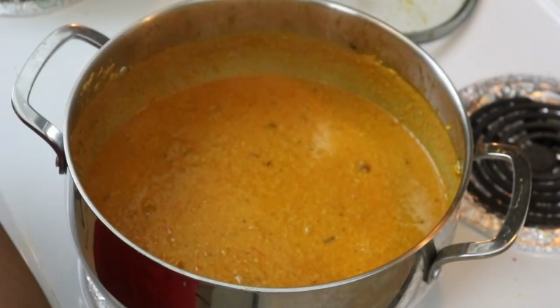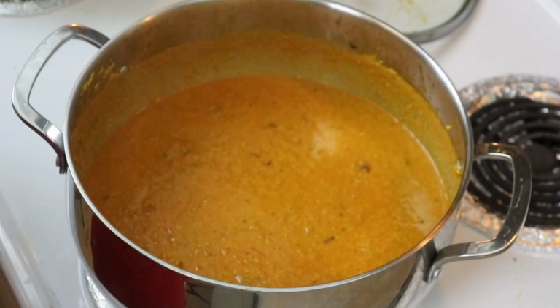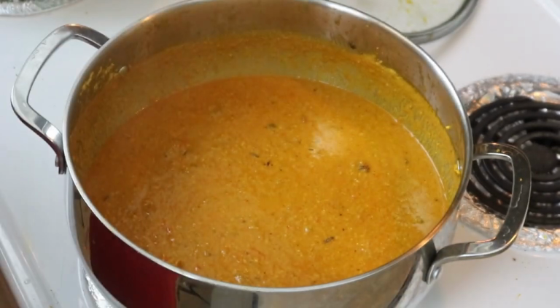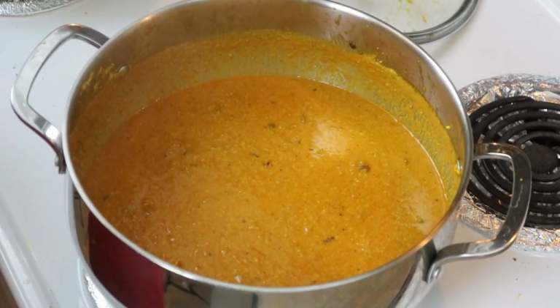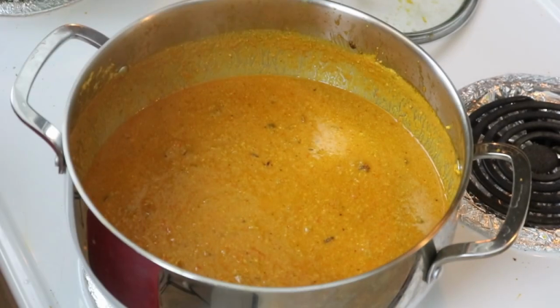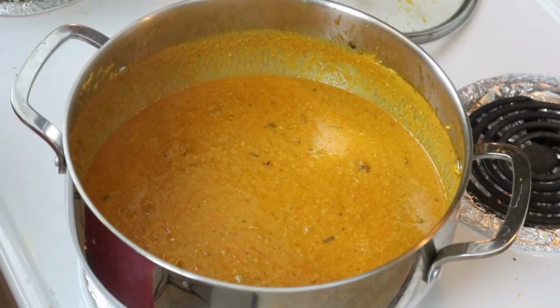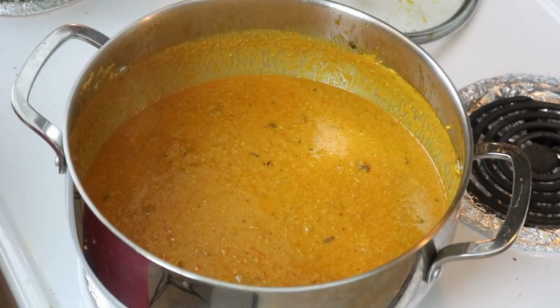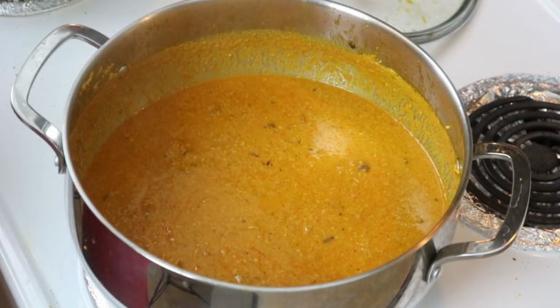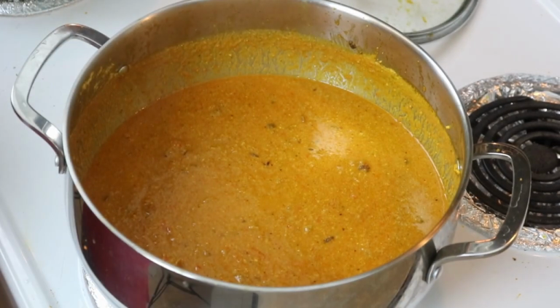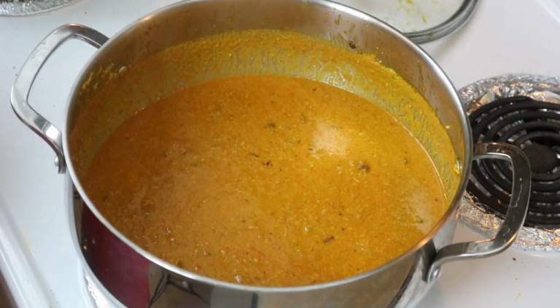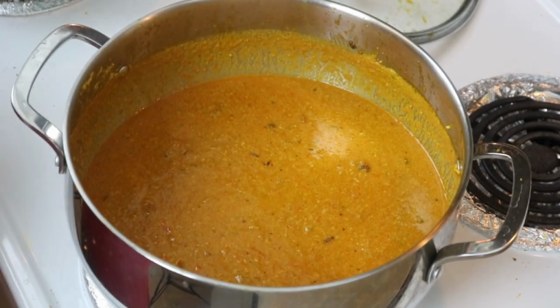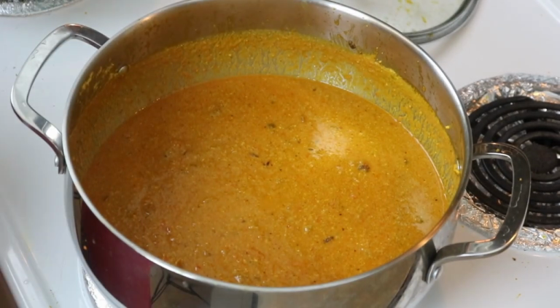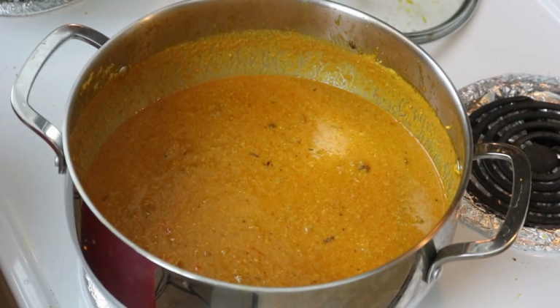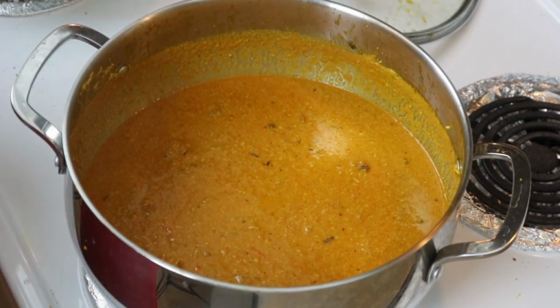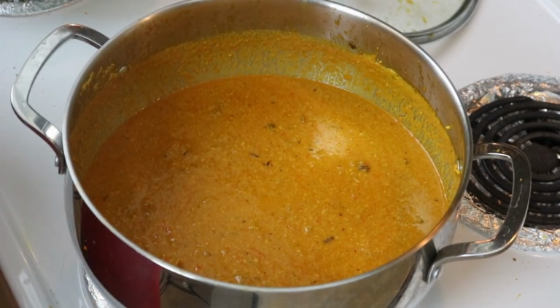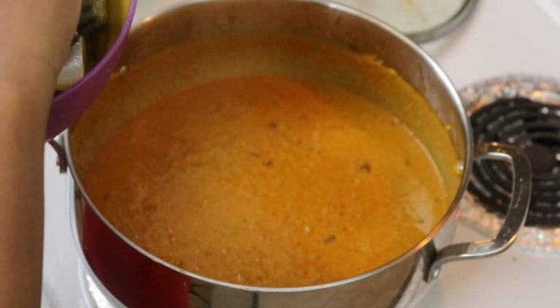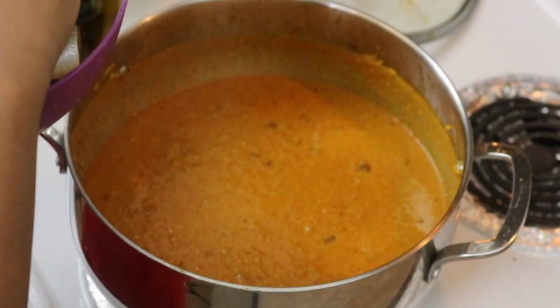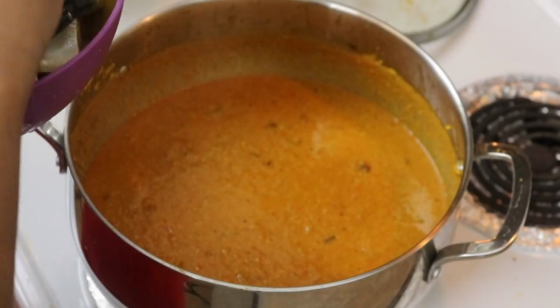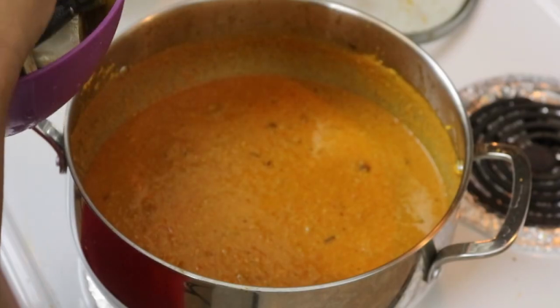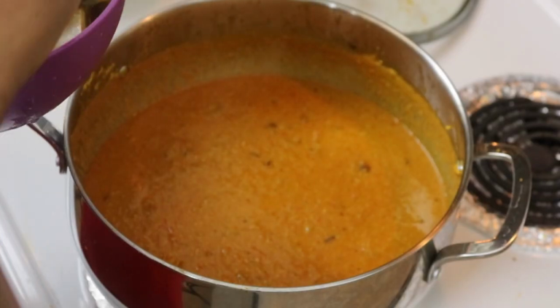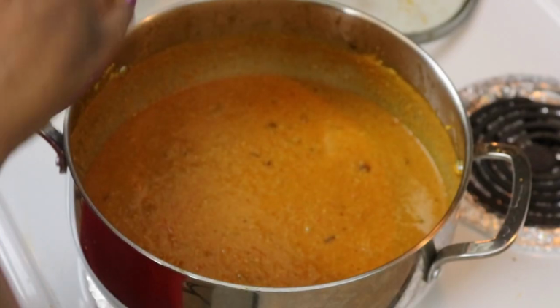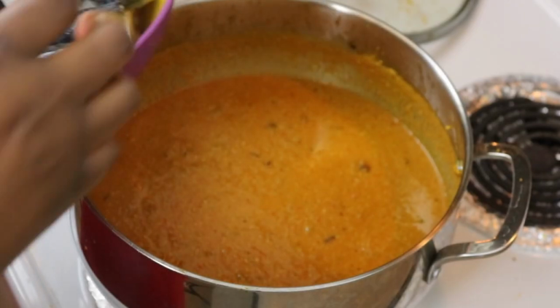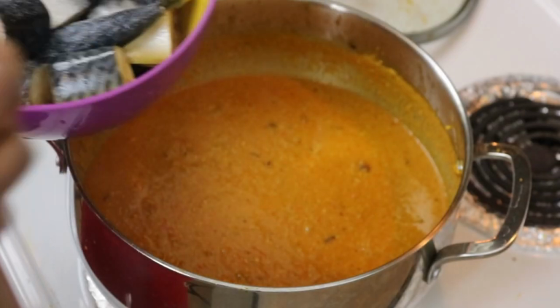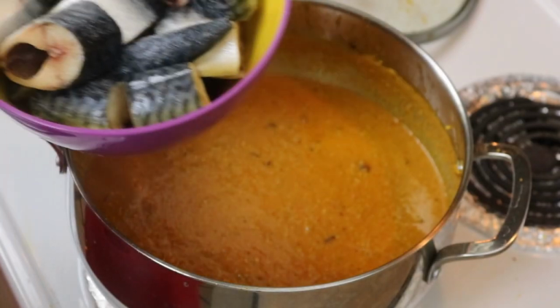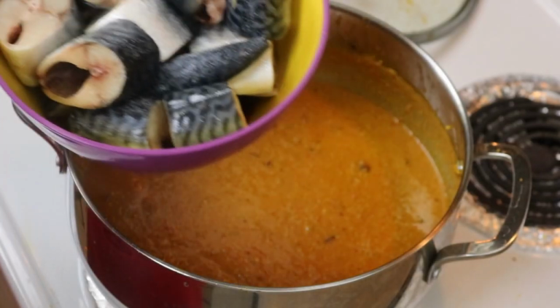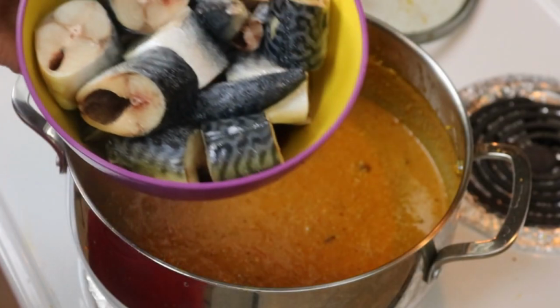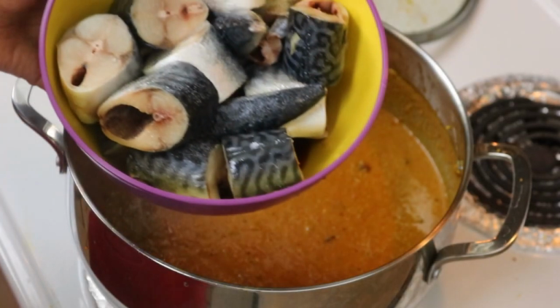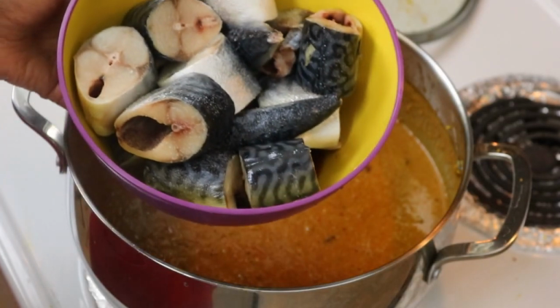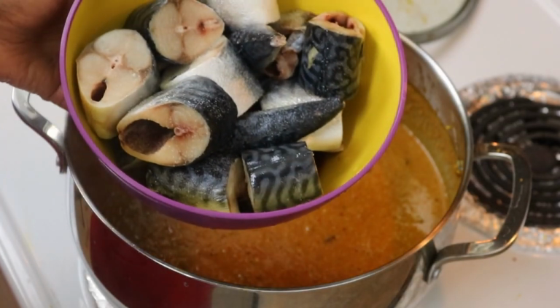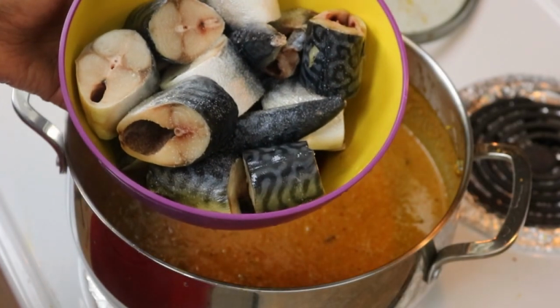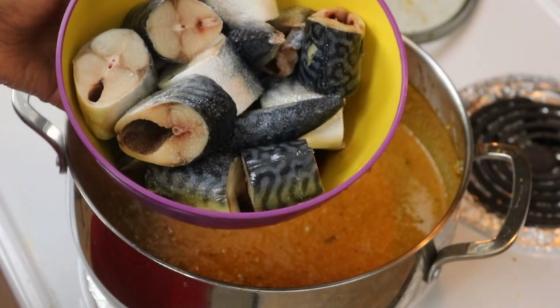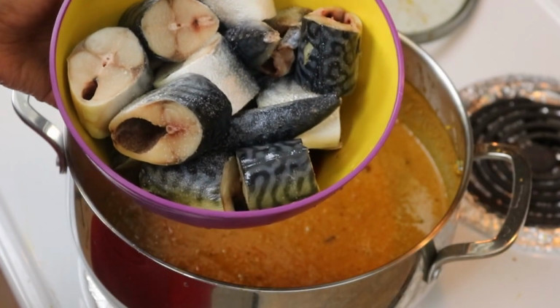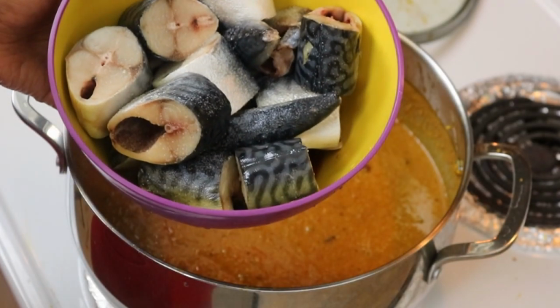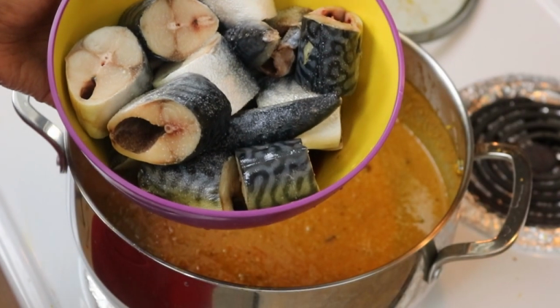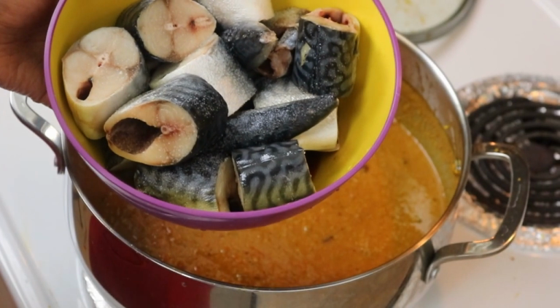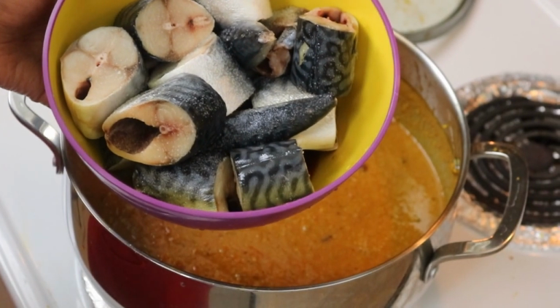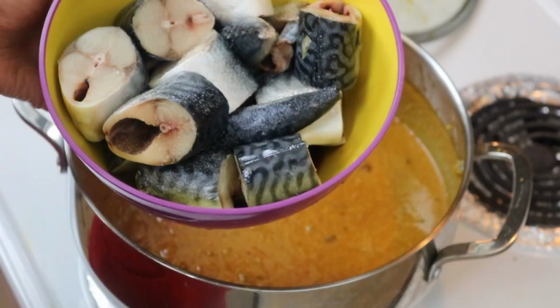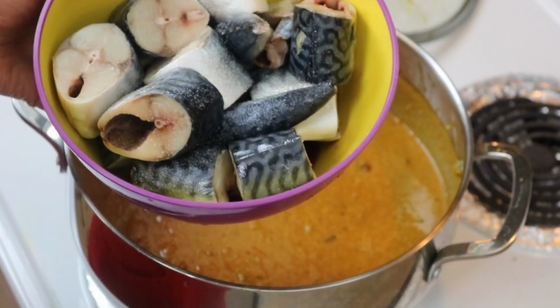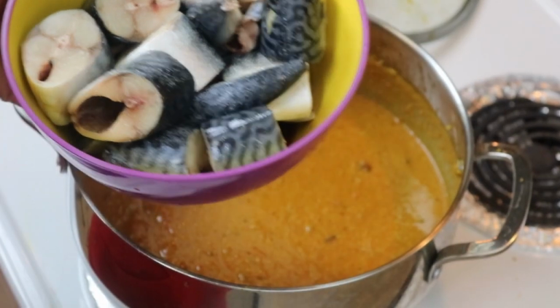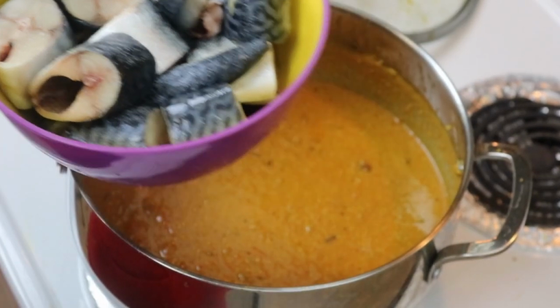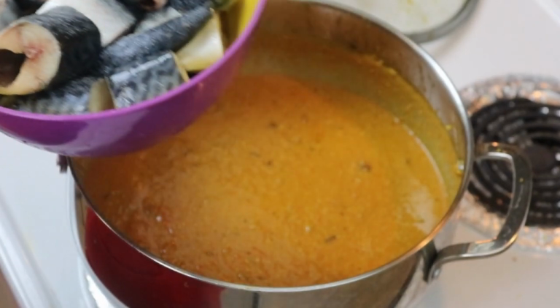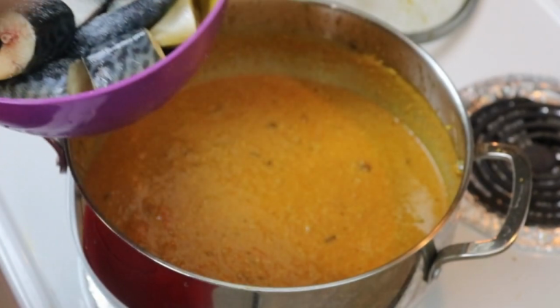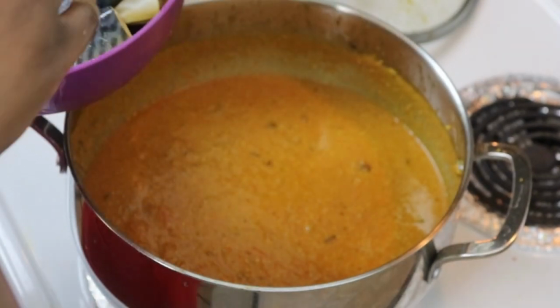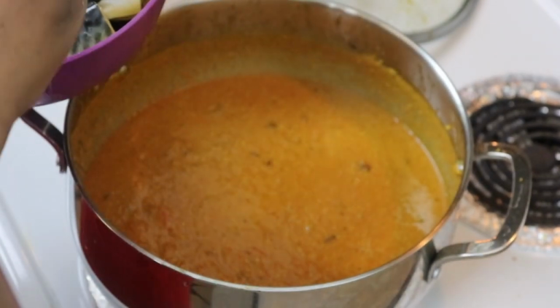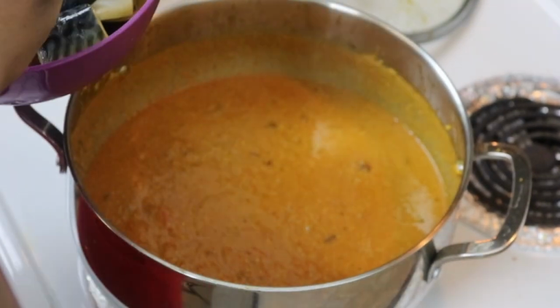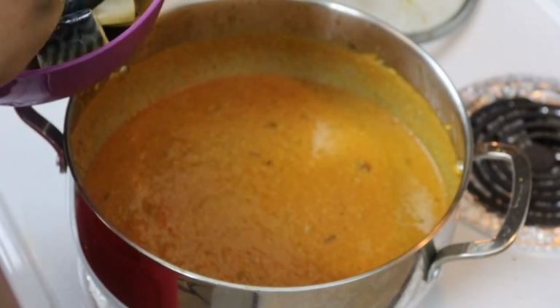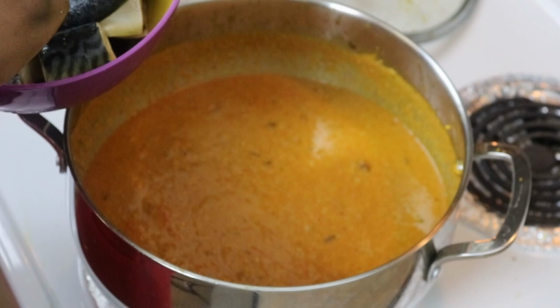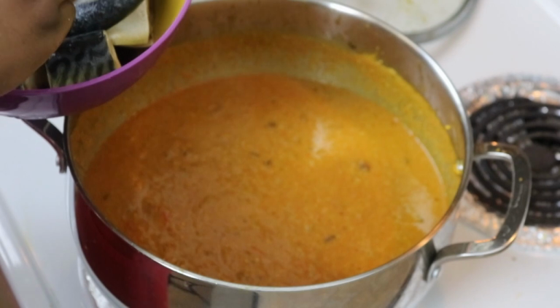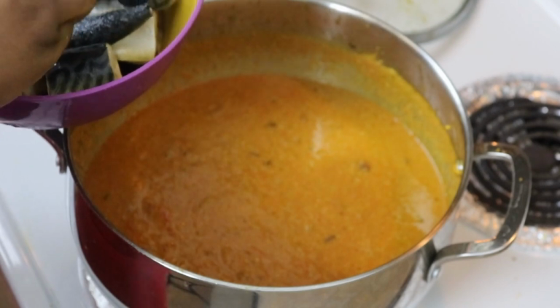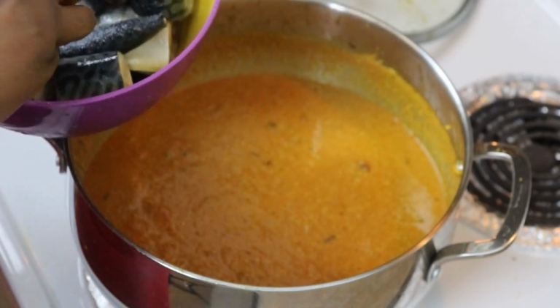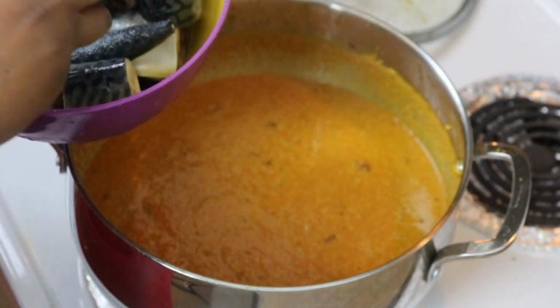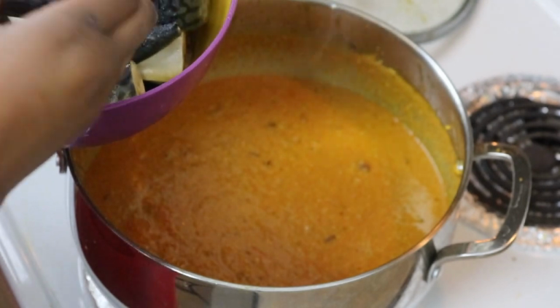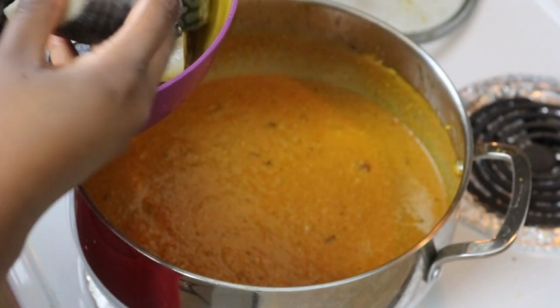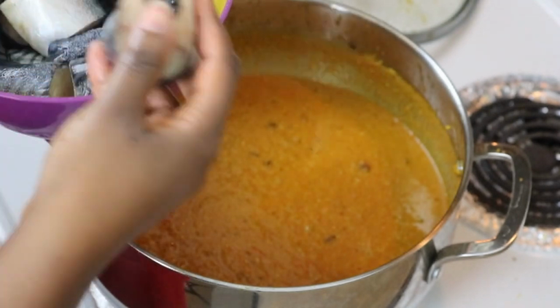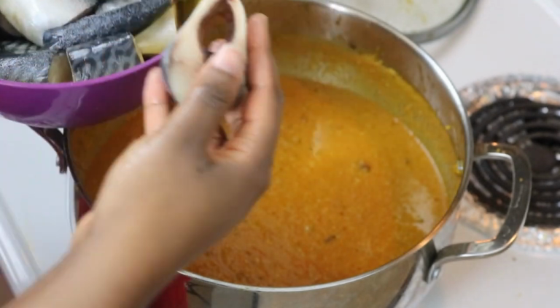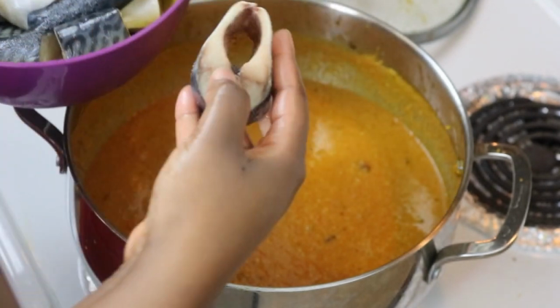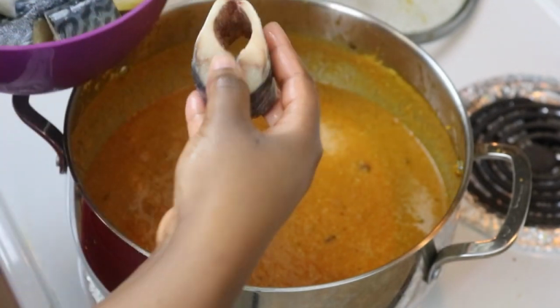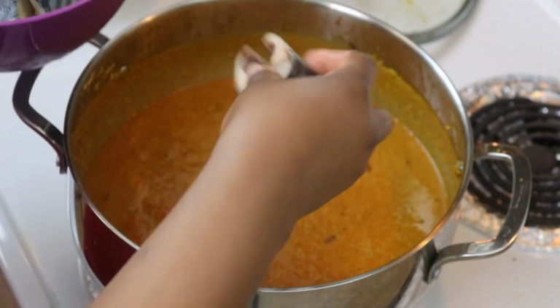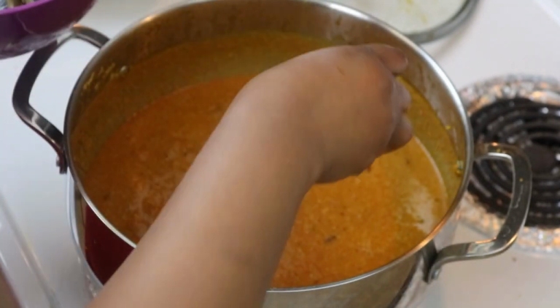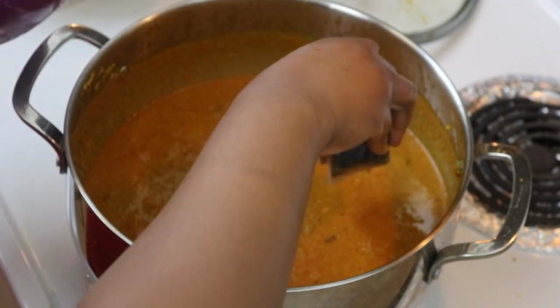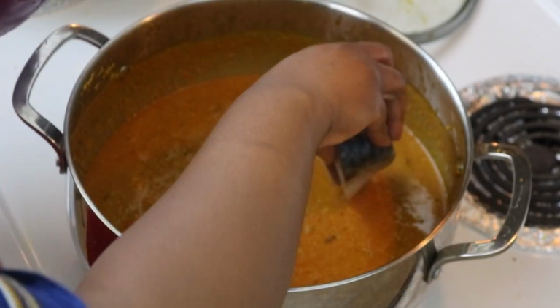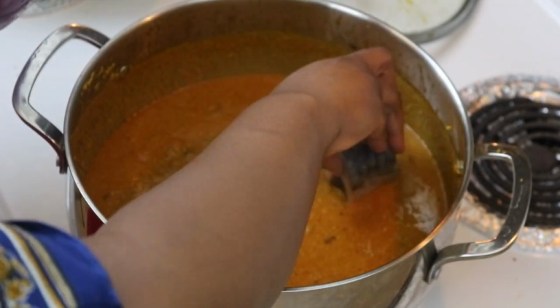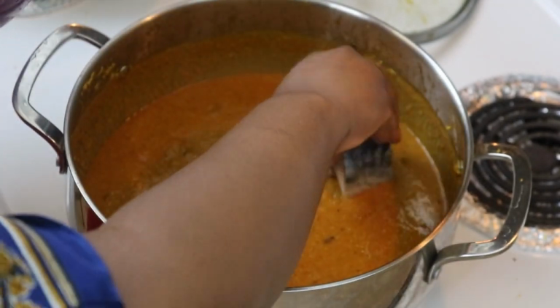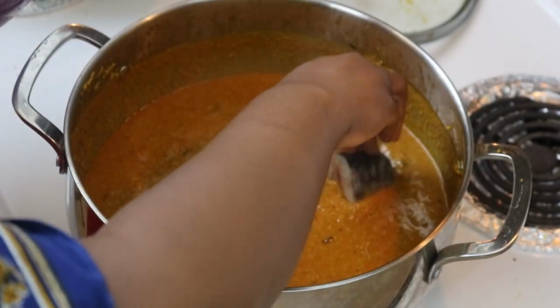Now take the fish that has been sitting with some salt sprinkled on it and add it to your pot.